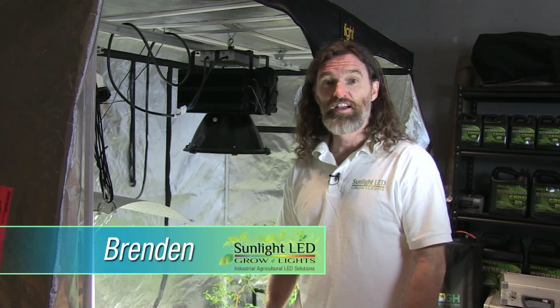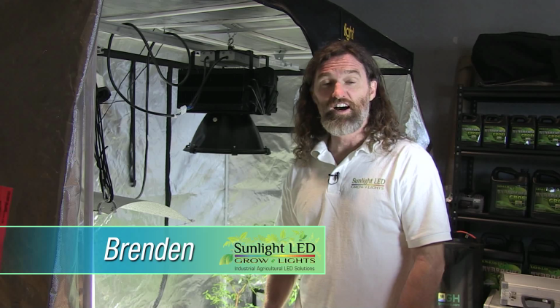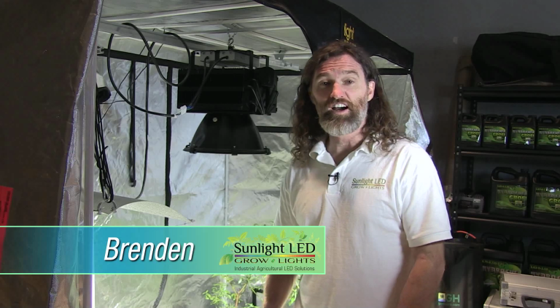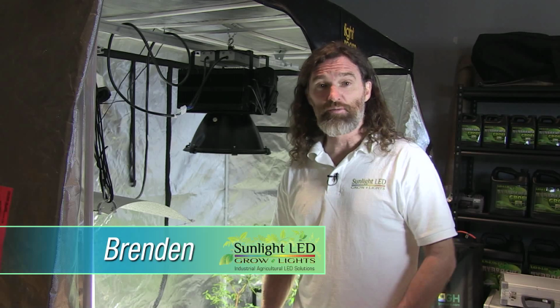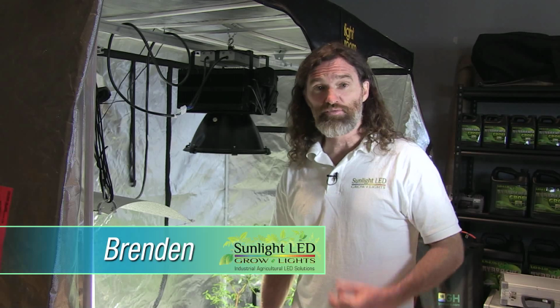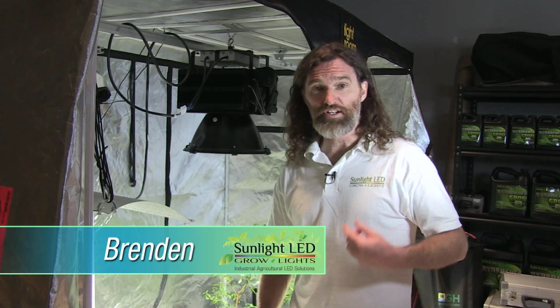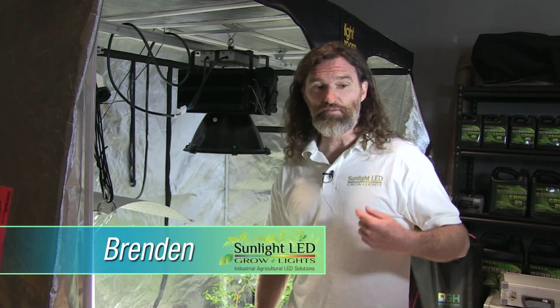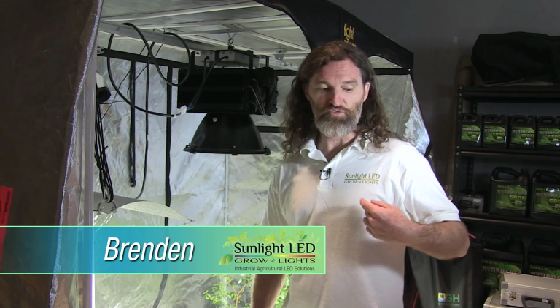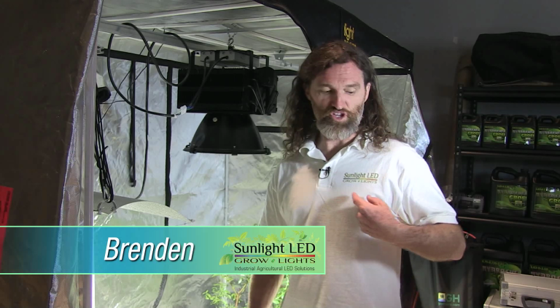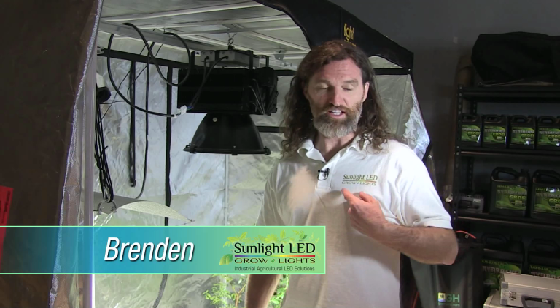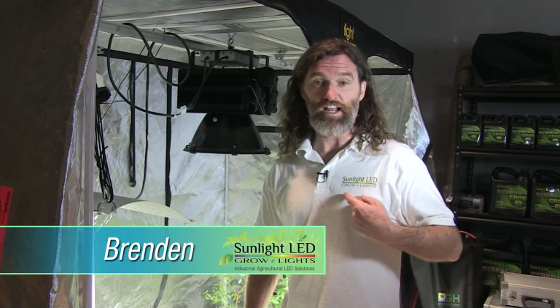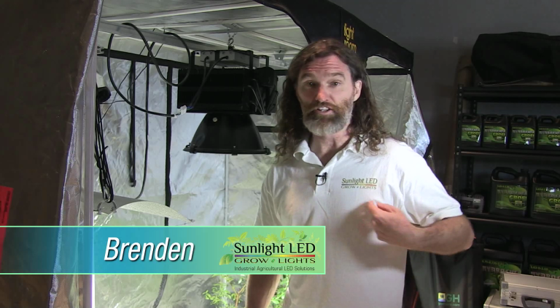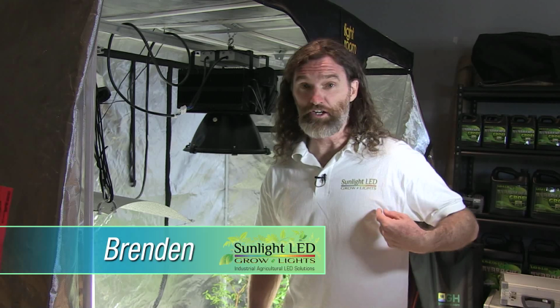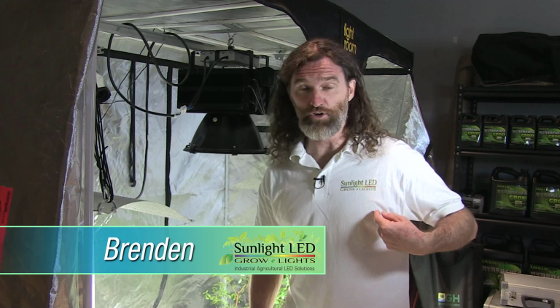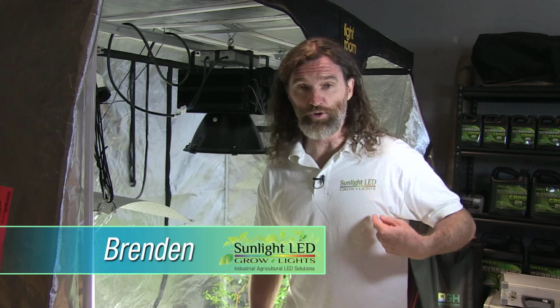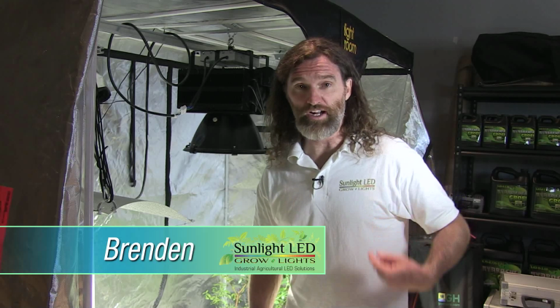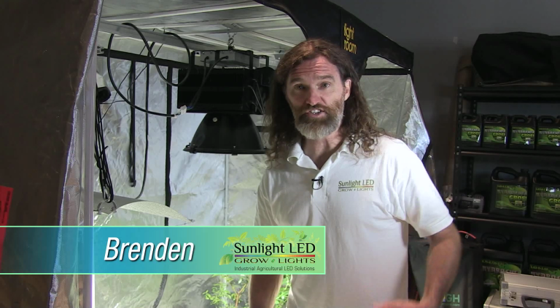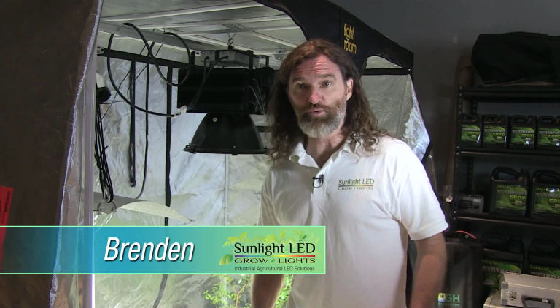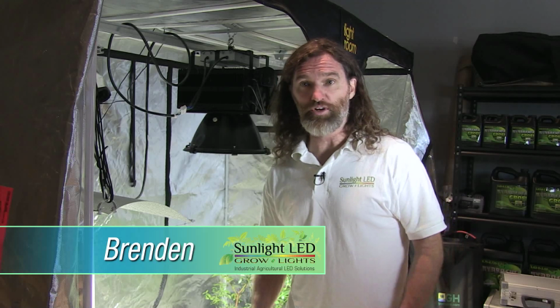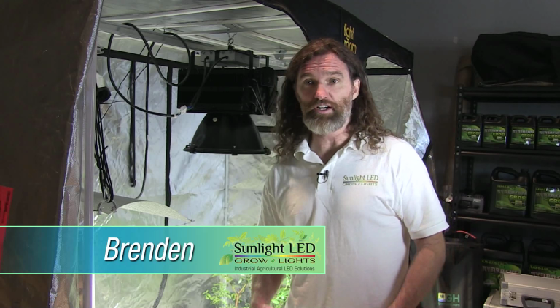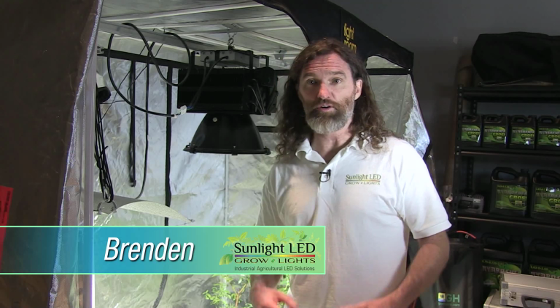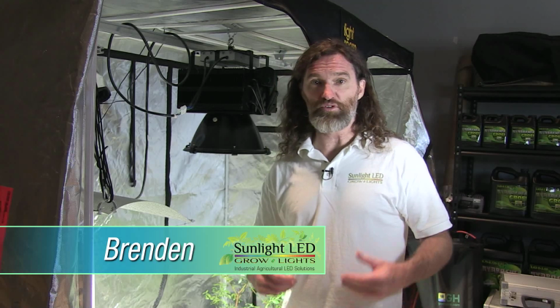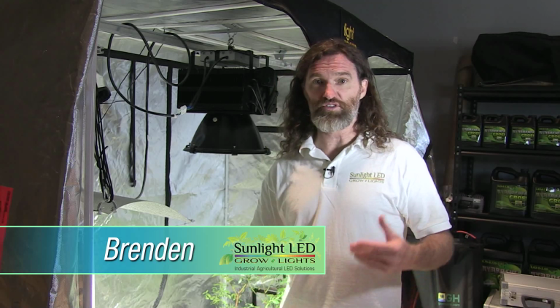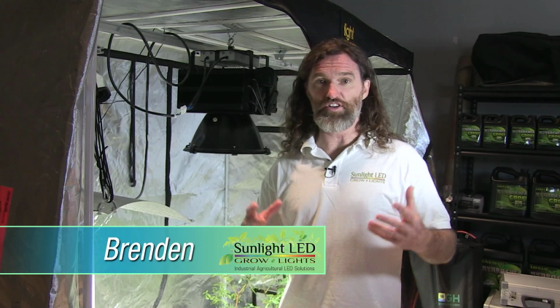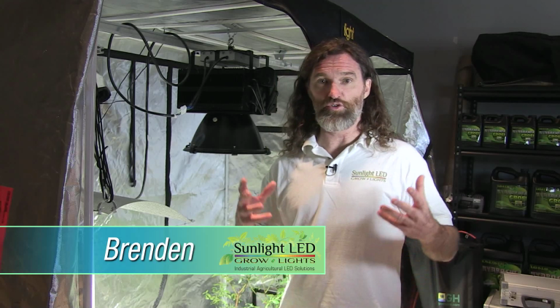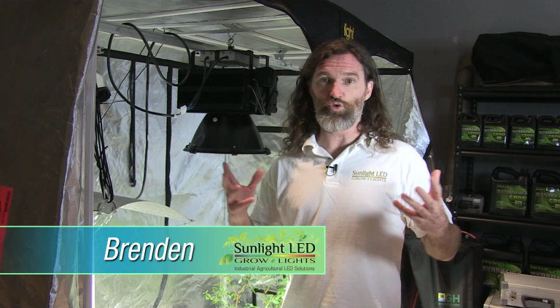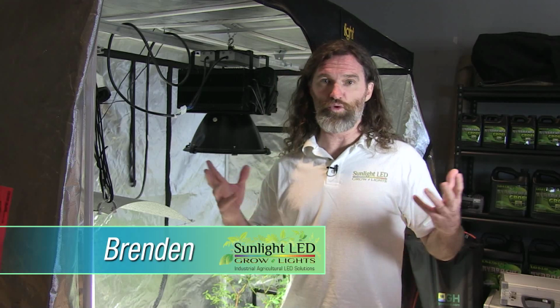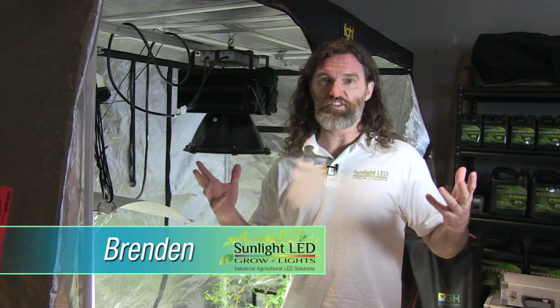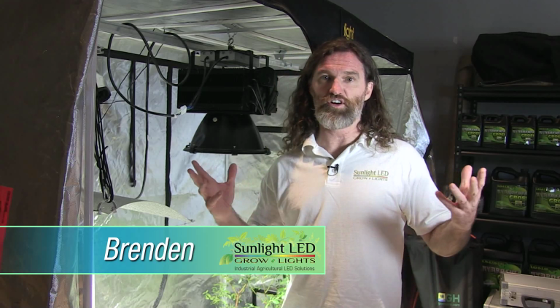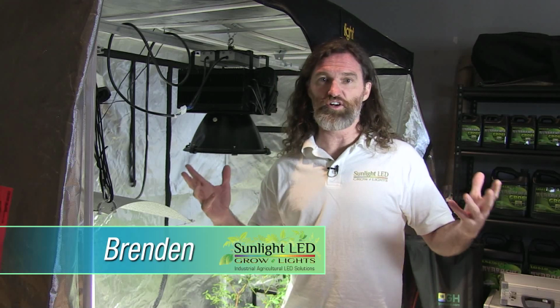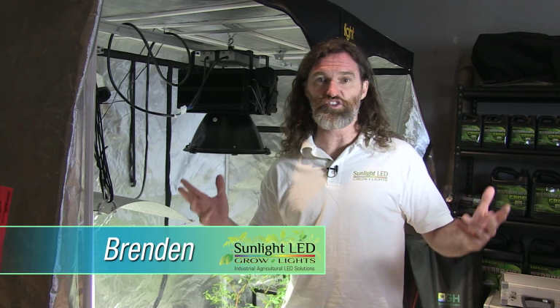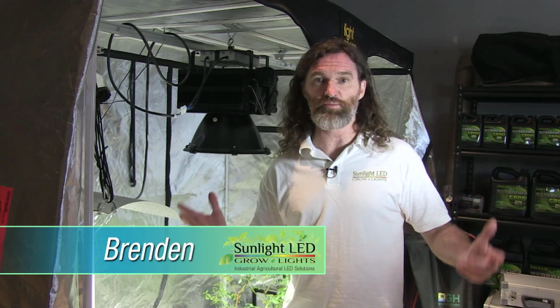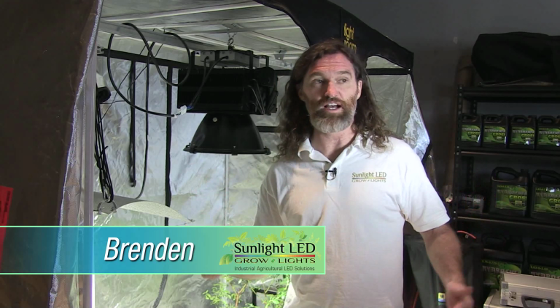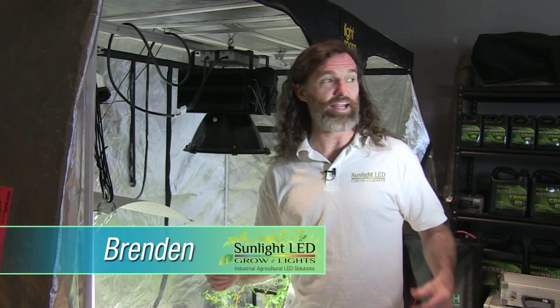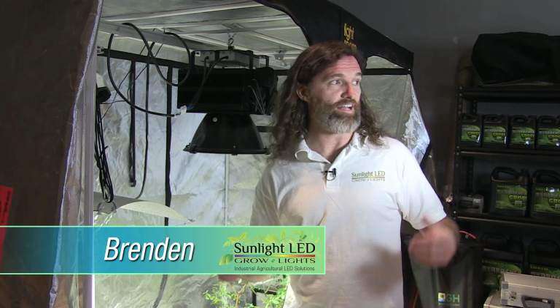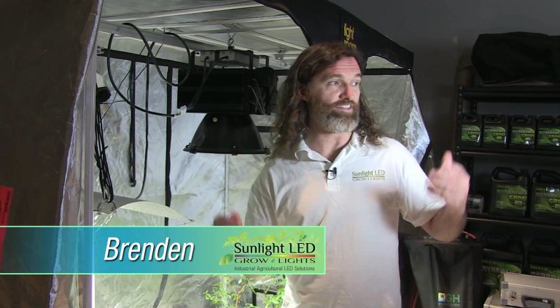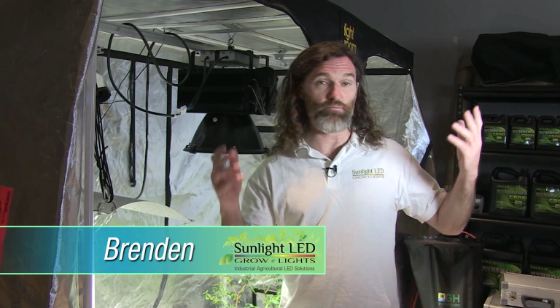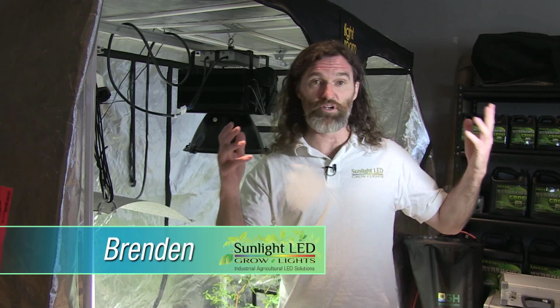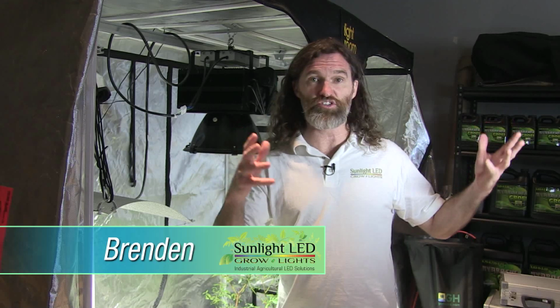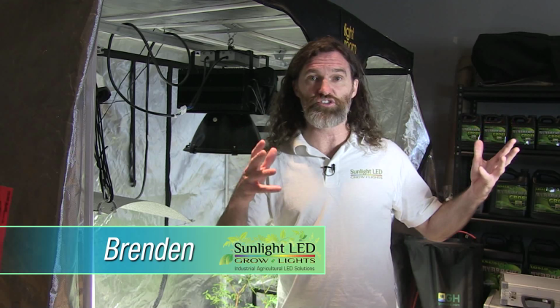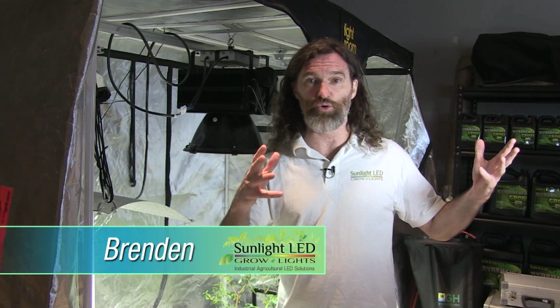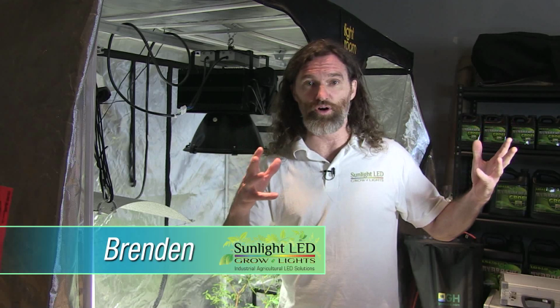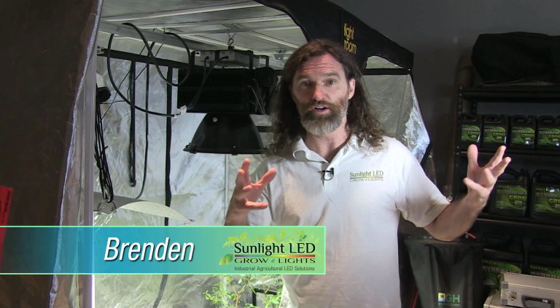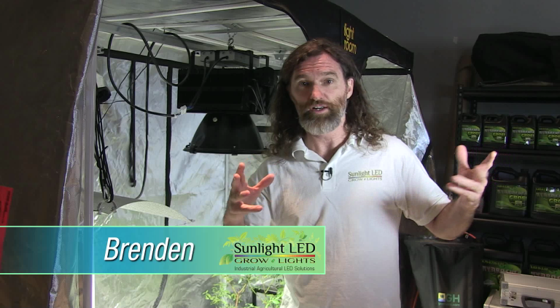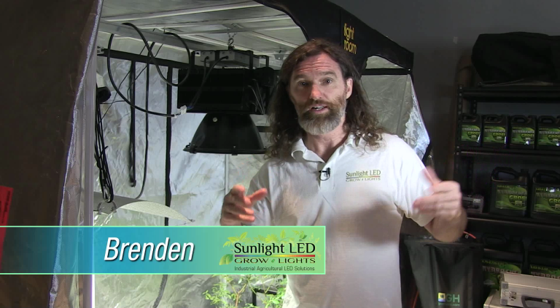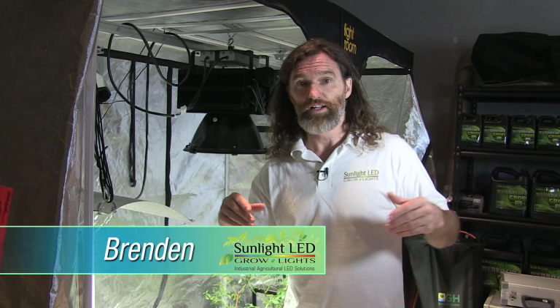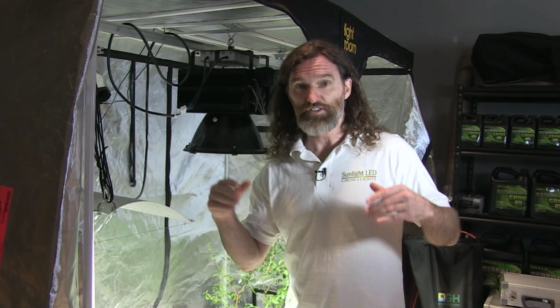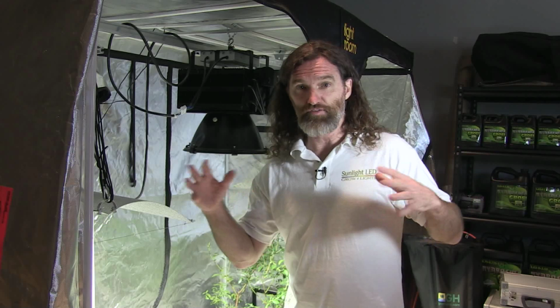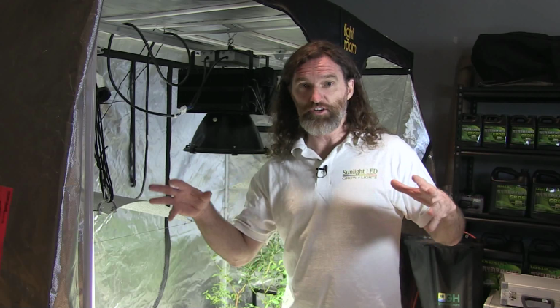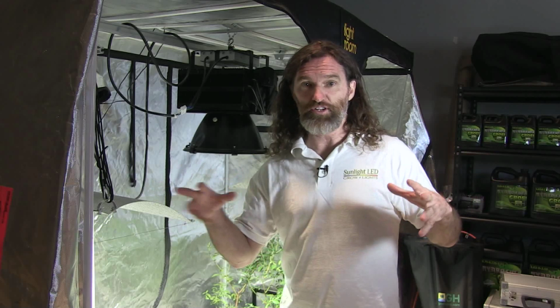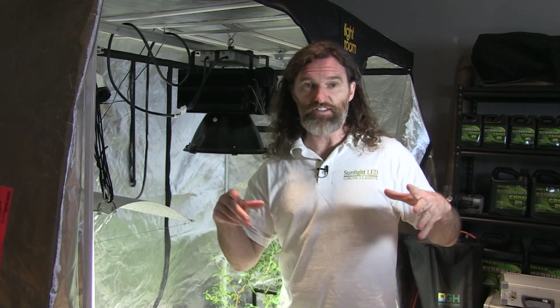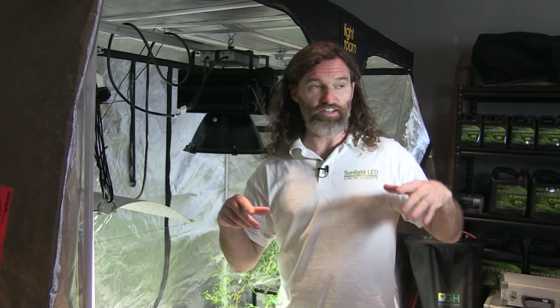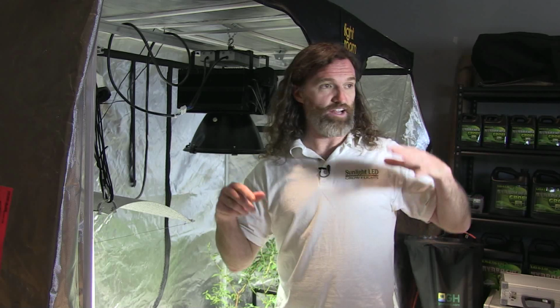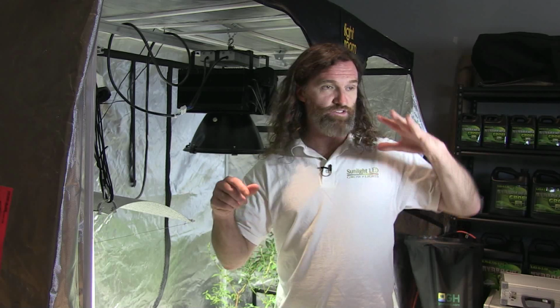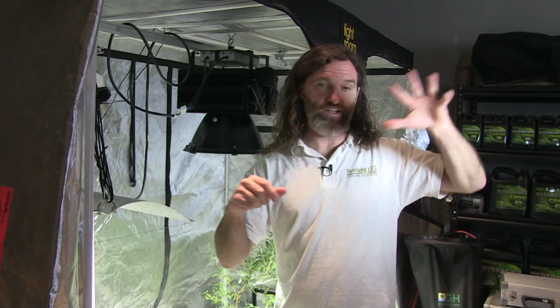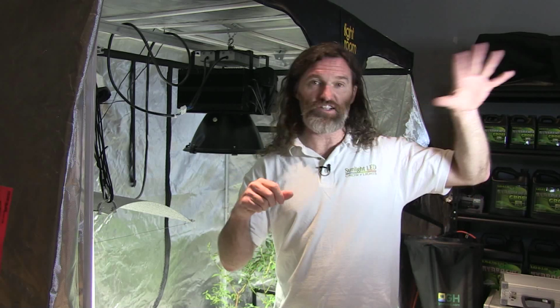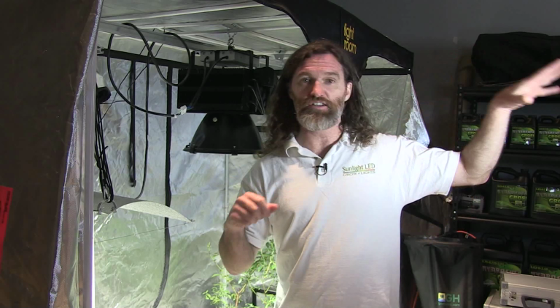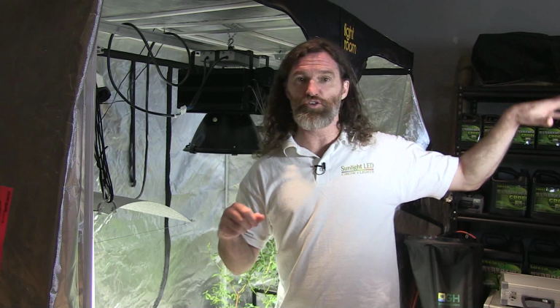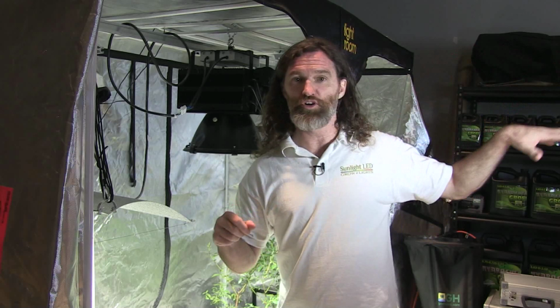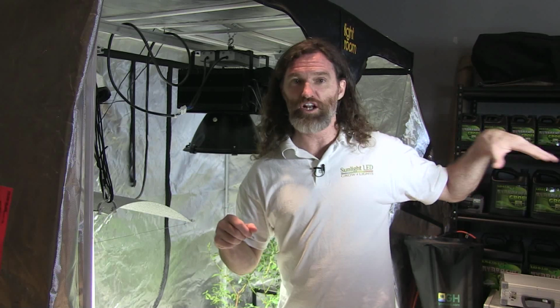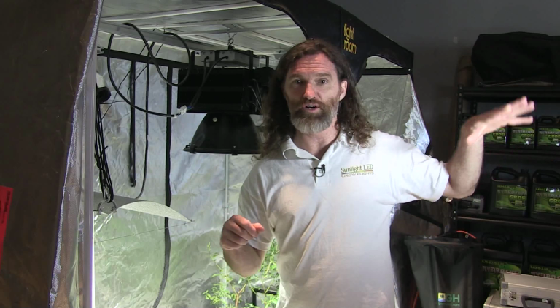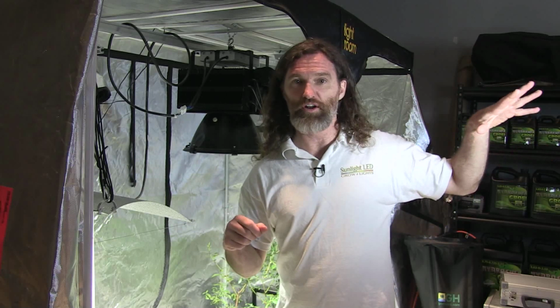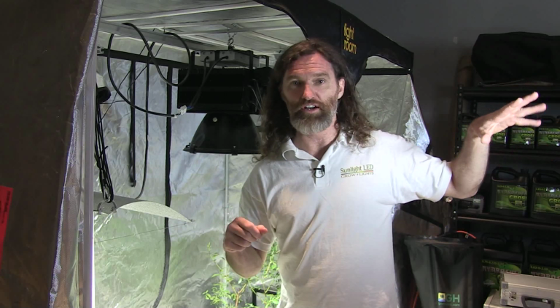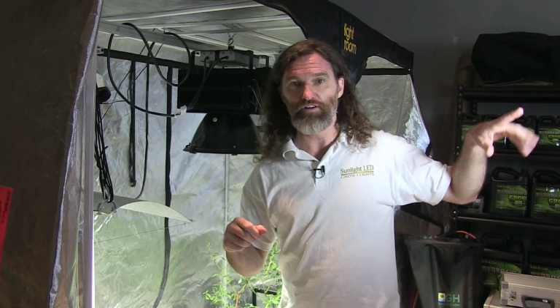Hi, I'm Brendan from Sunlight LED Grow Lights. We're here at Pacific Northwest Garden Supply at the Emission Store. It's a vendor day today, so a lot of stuff going on around here.